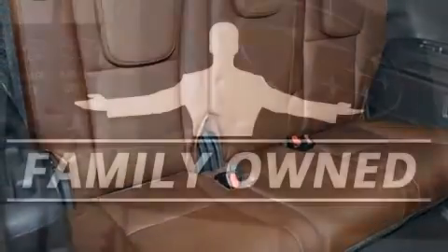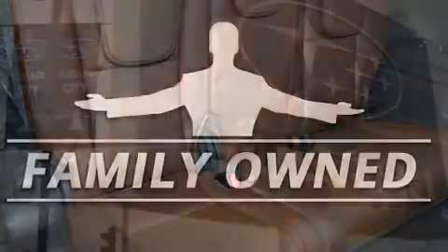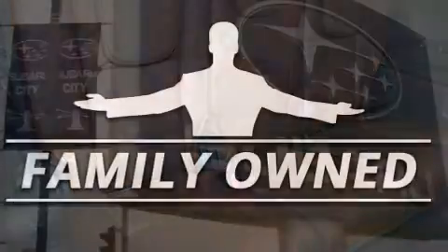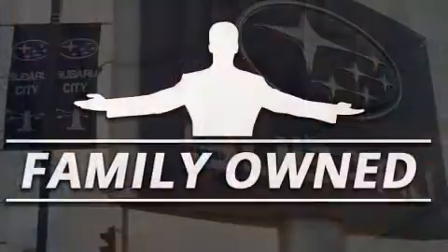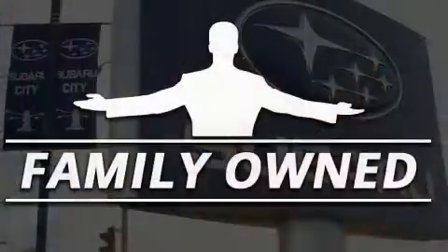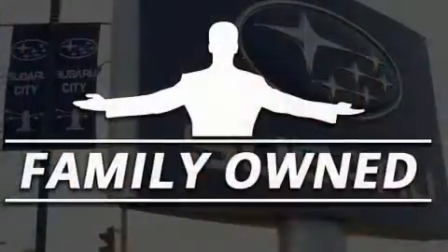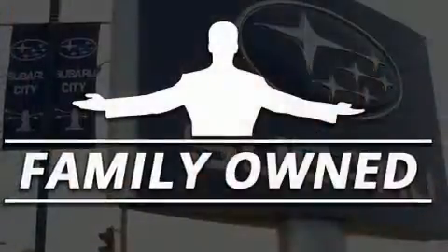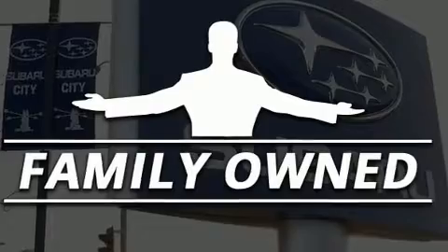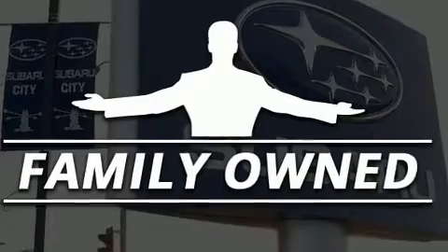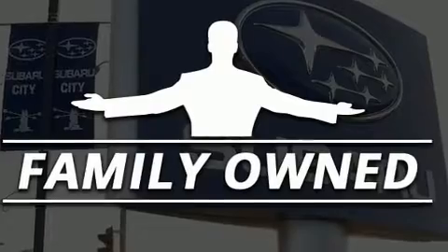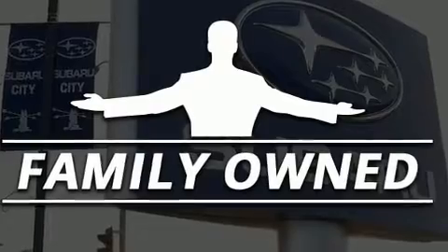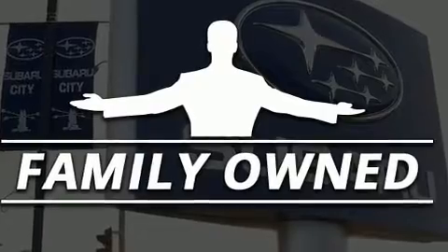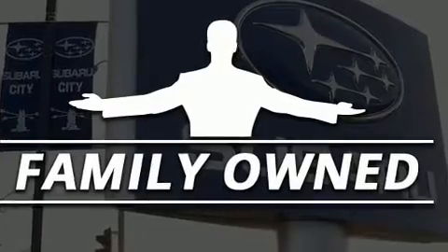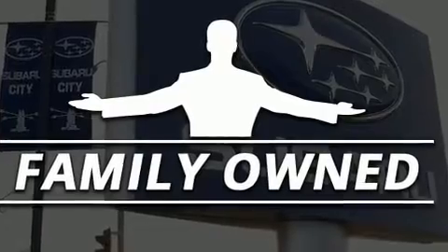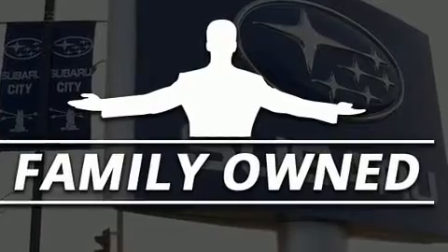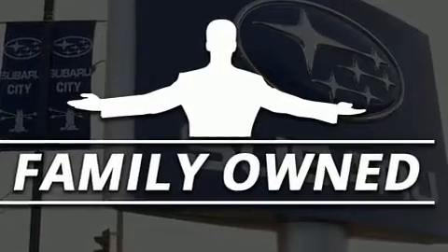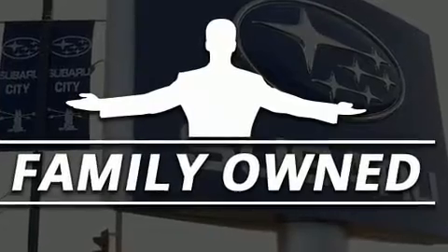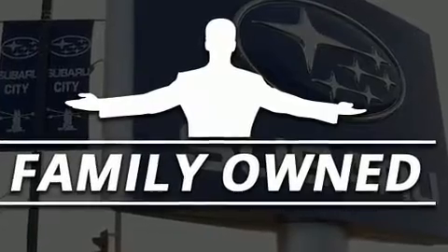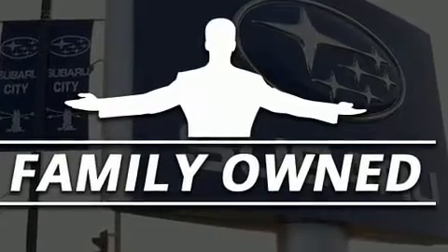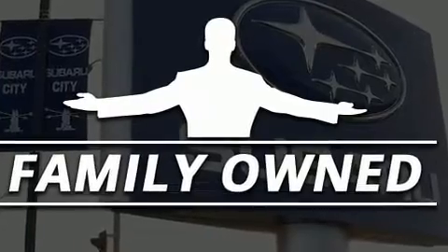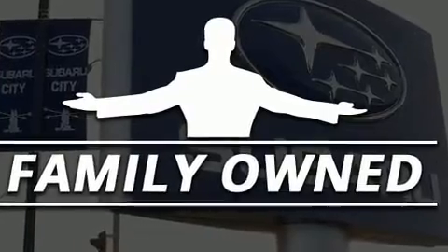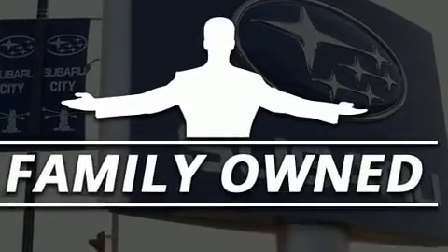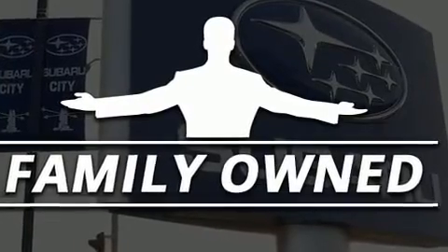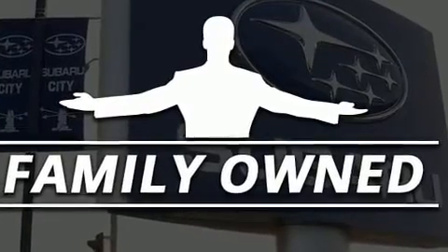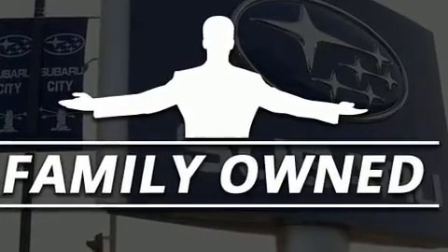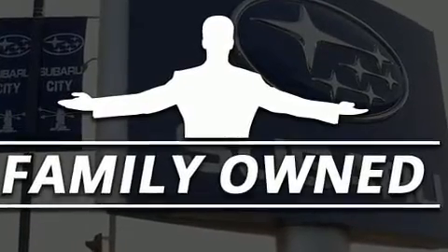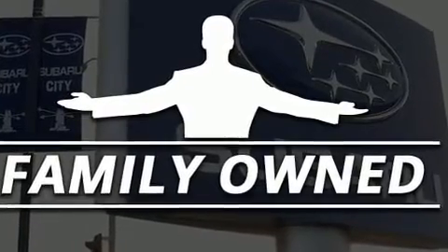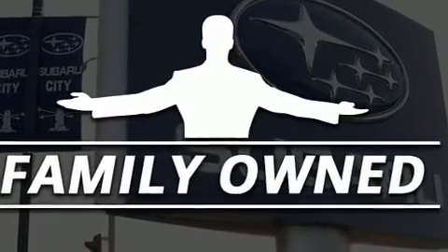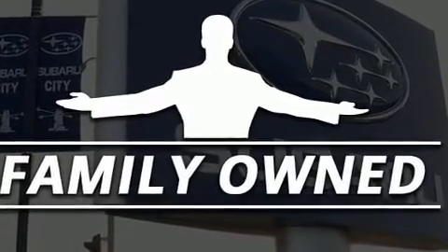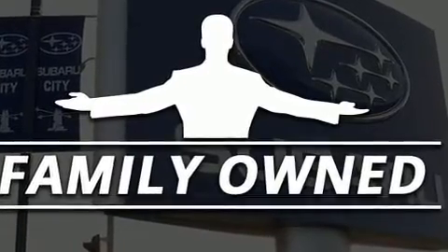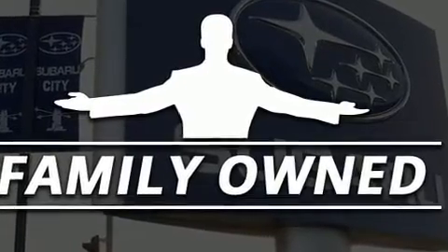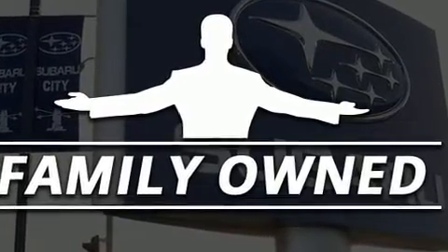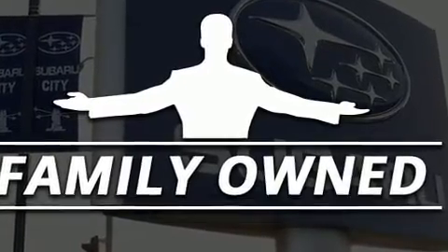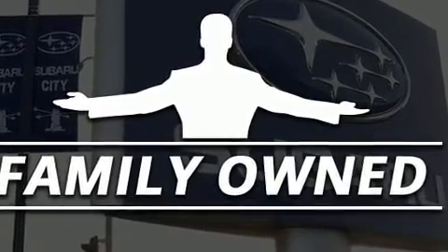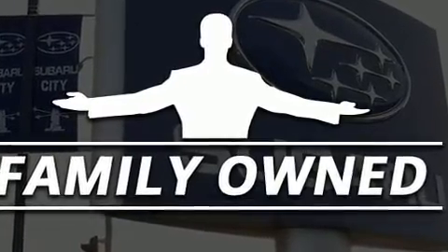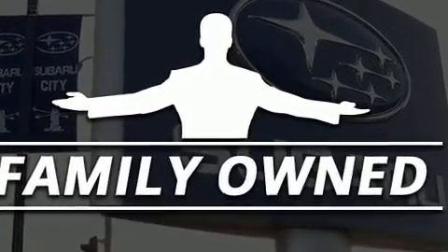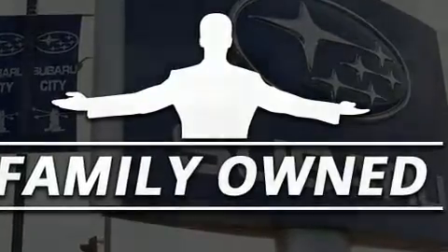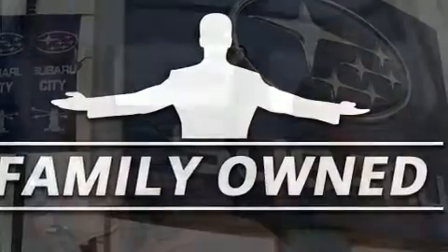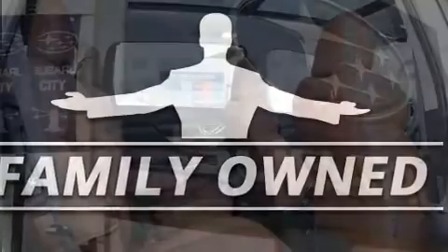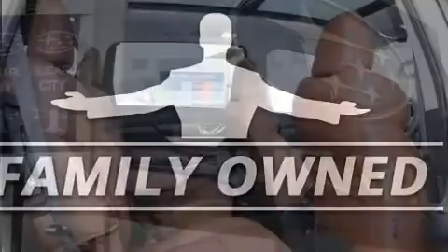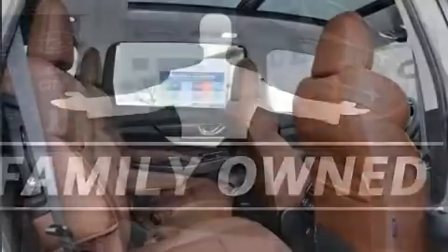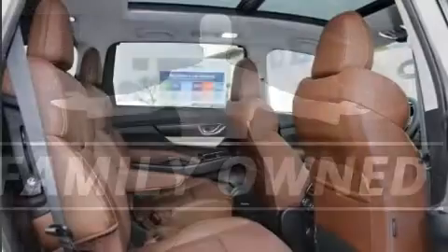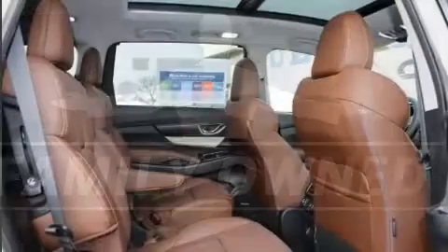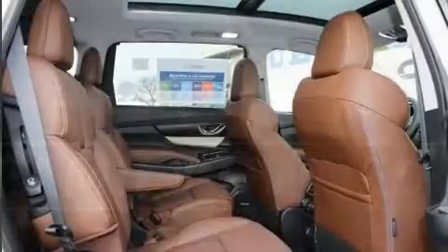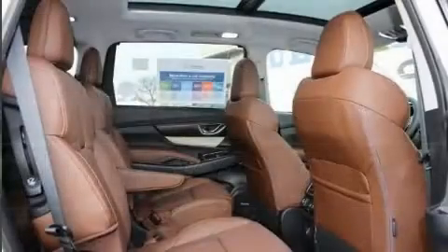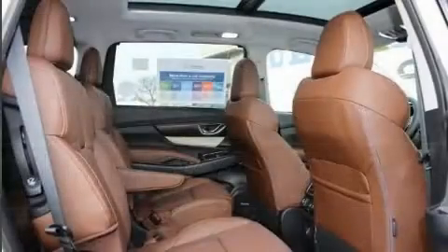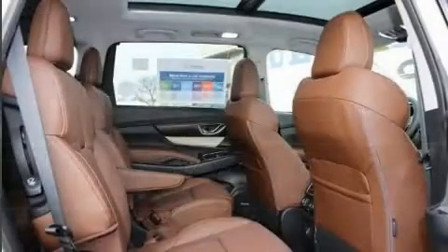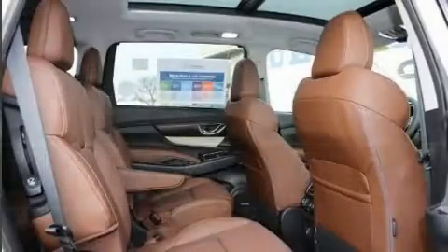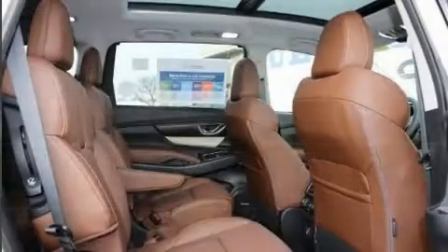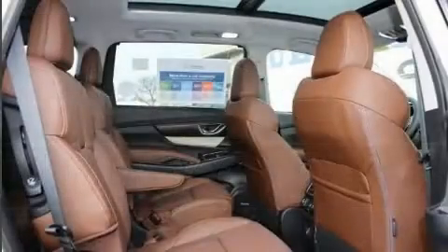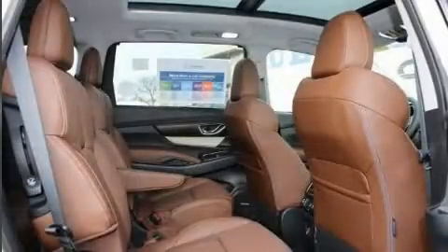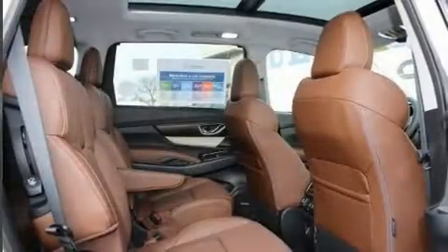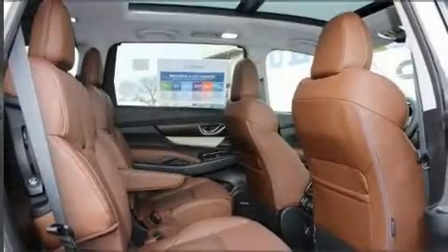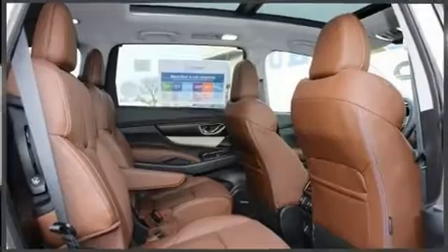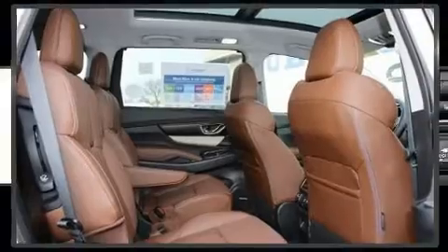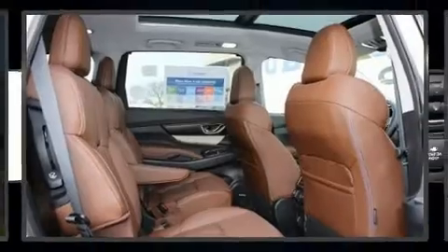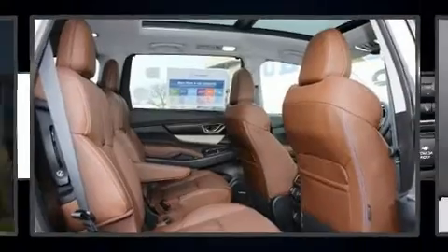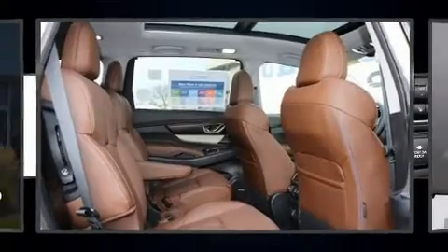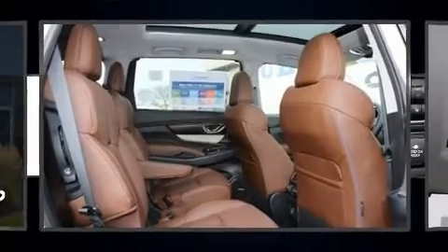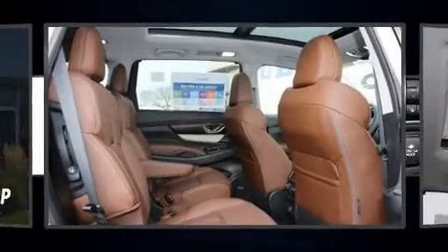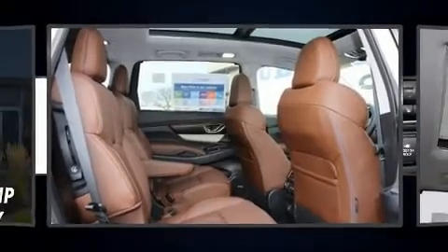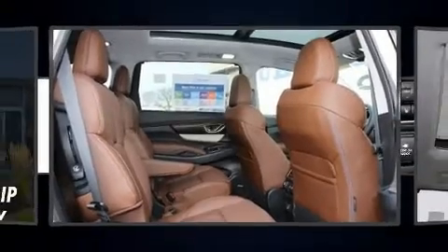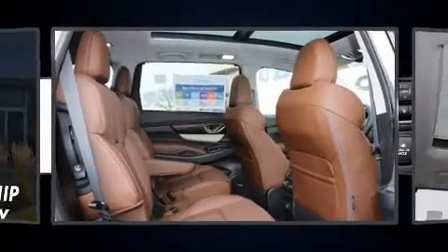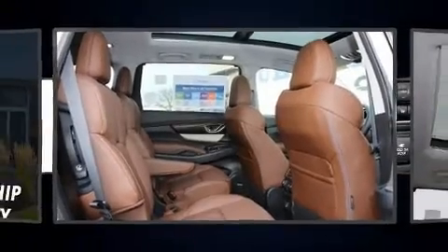Top features include rain-sensing wipers, front fog lights, blind spot sensor, and seat memory.